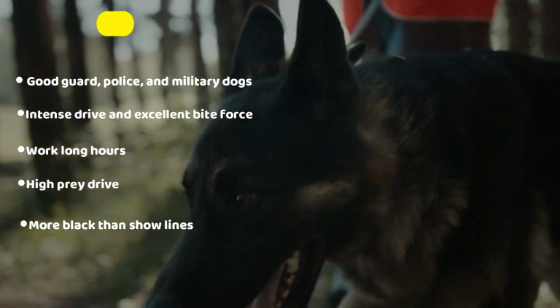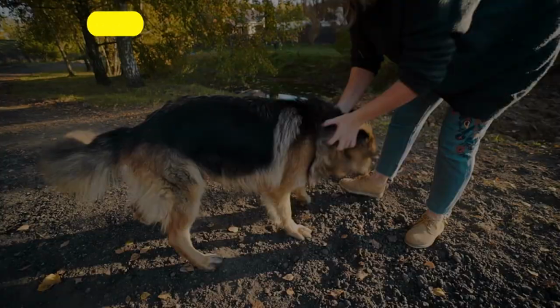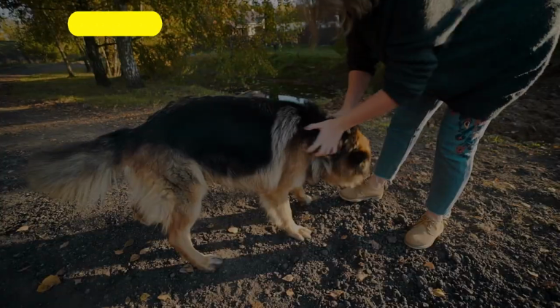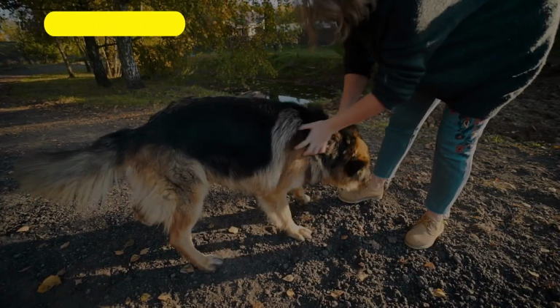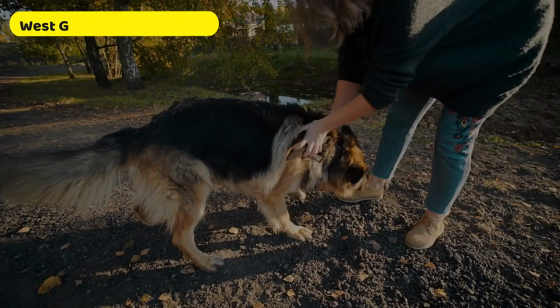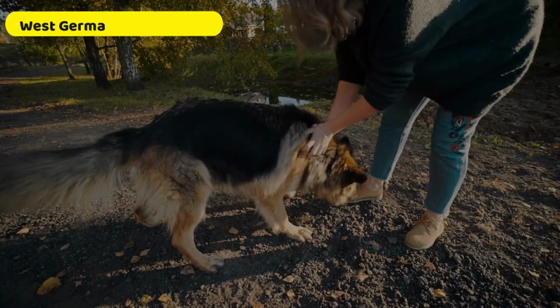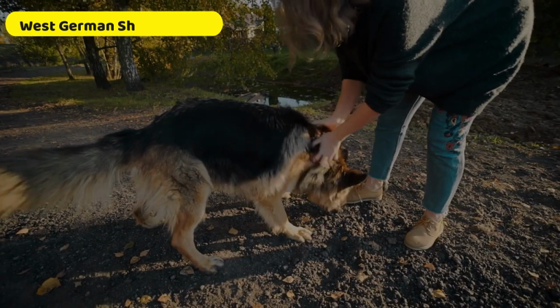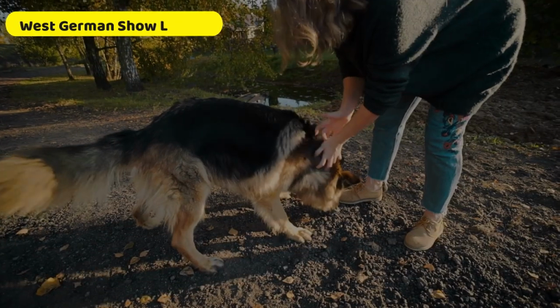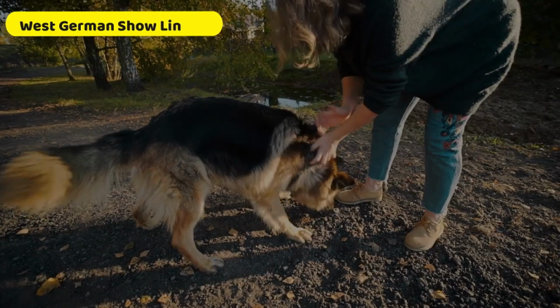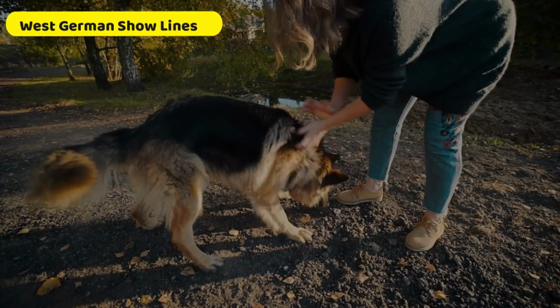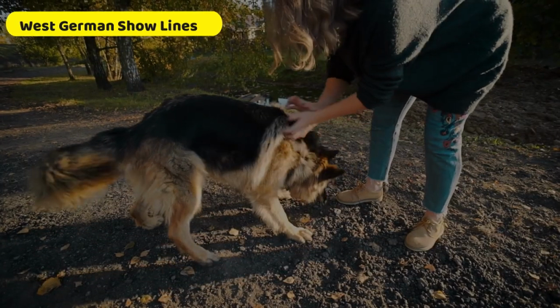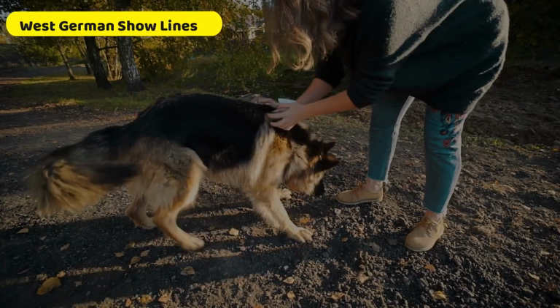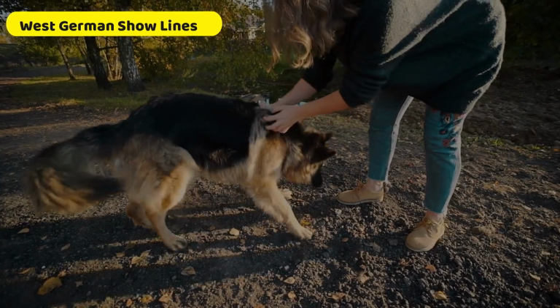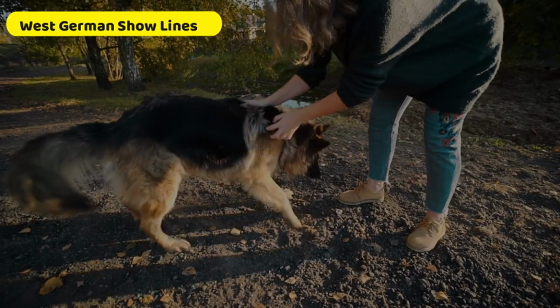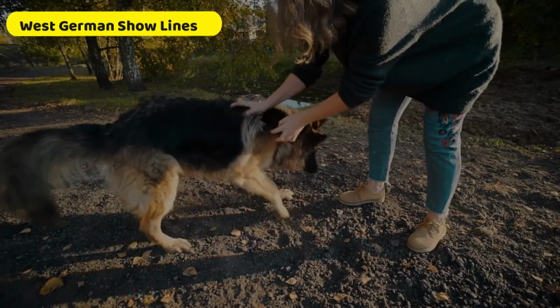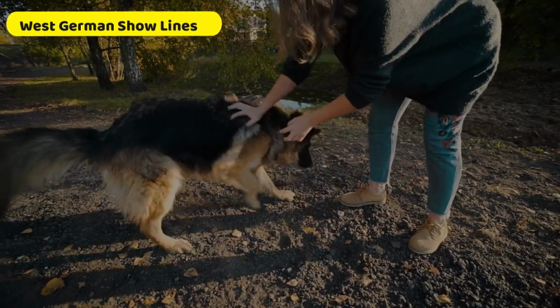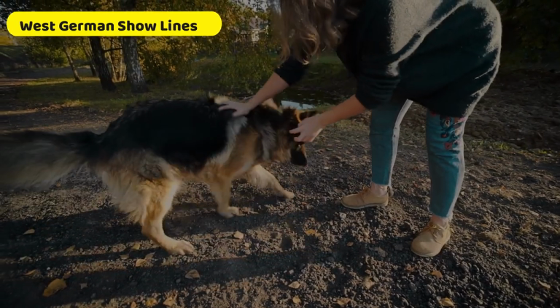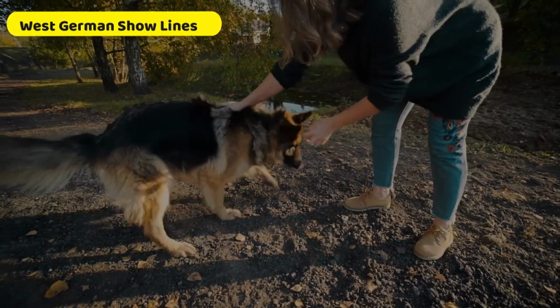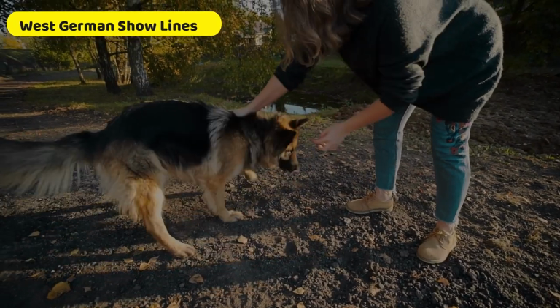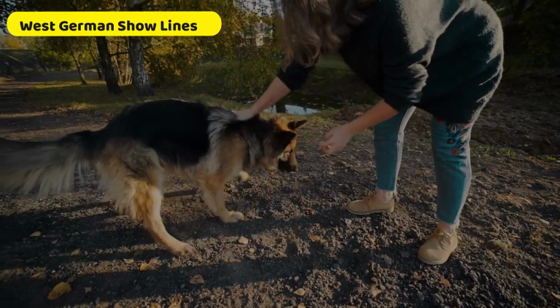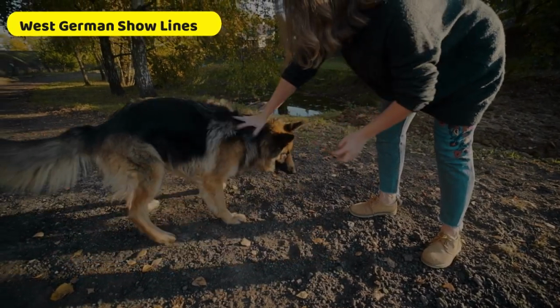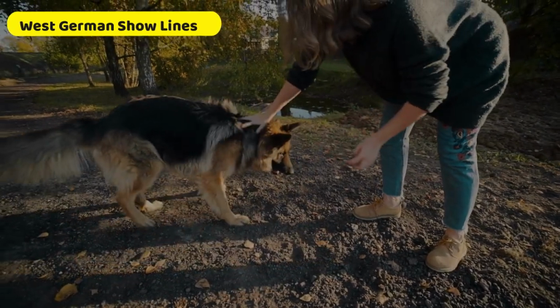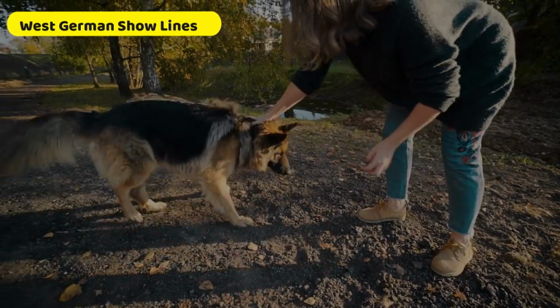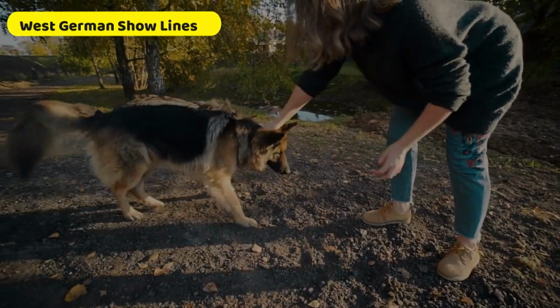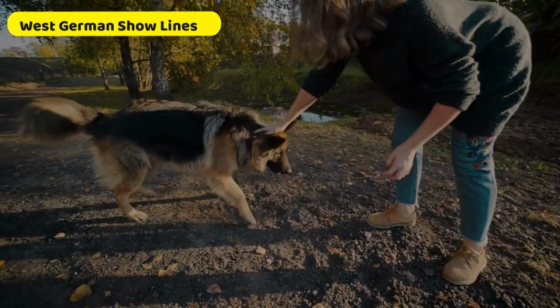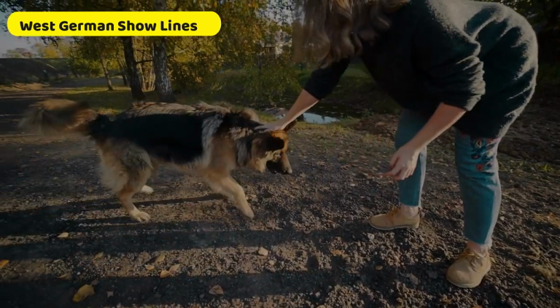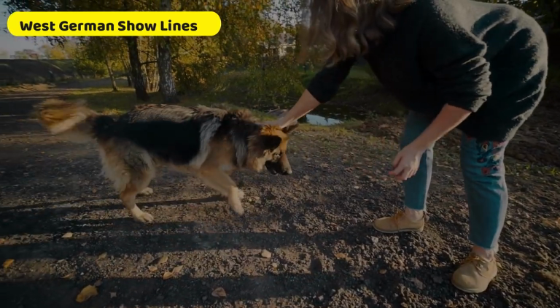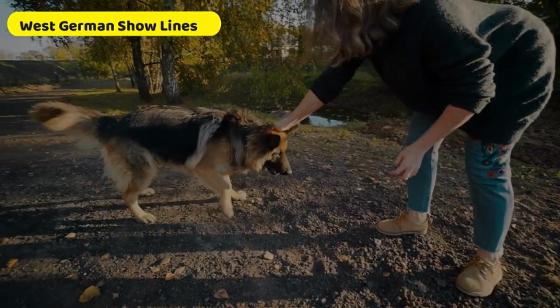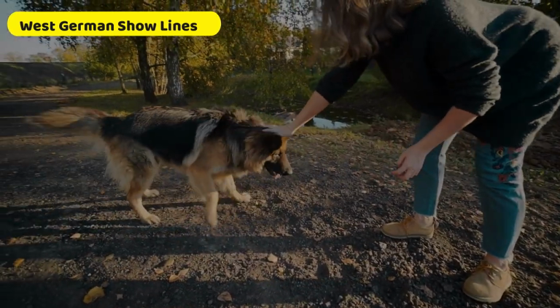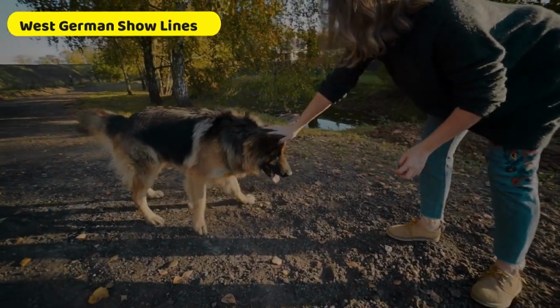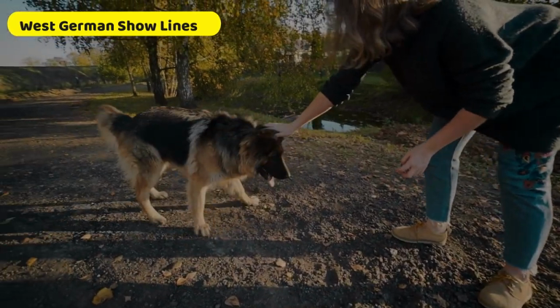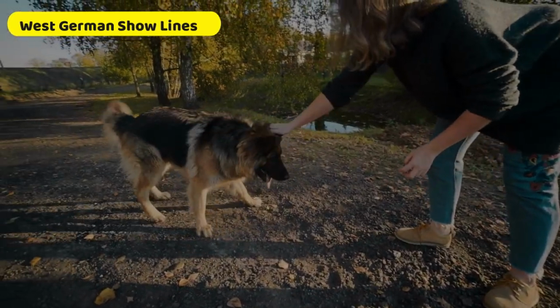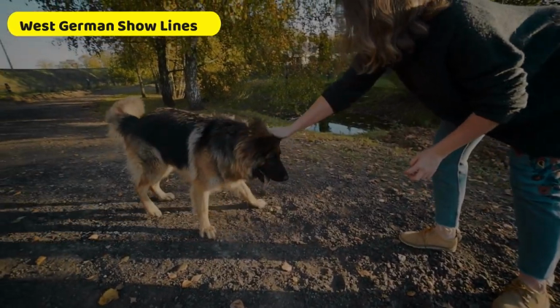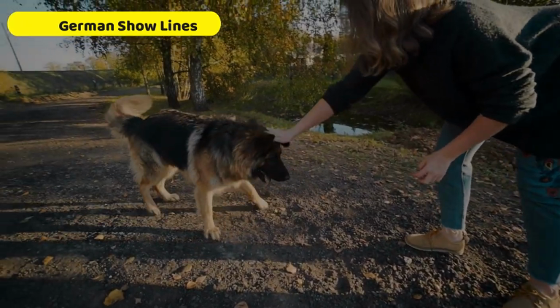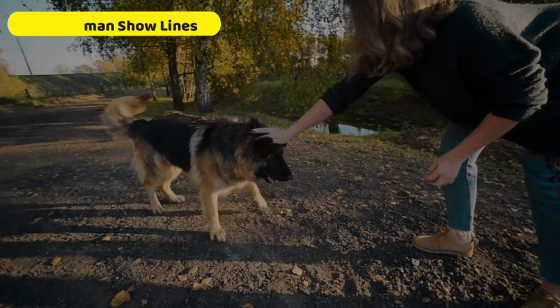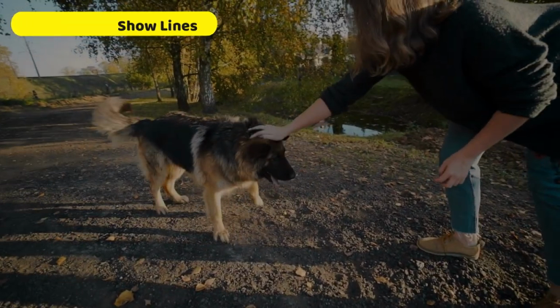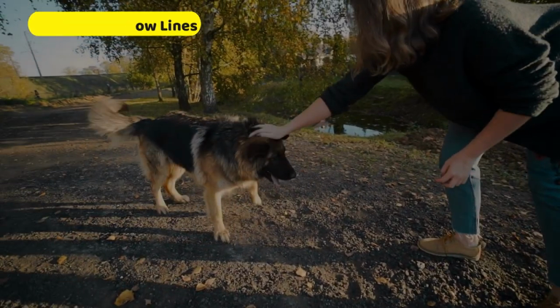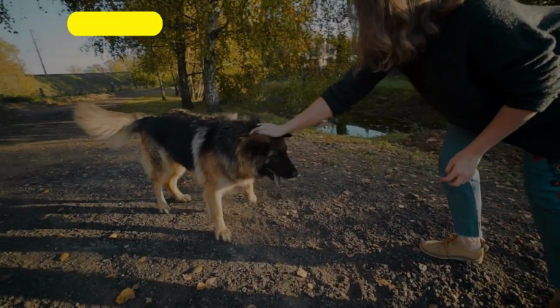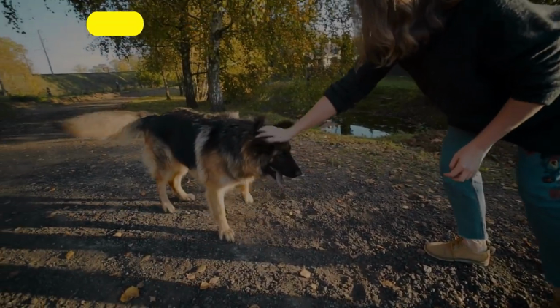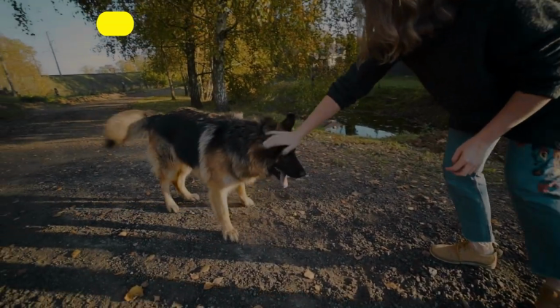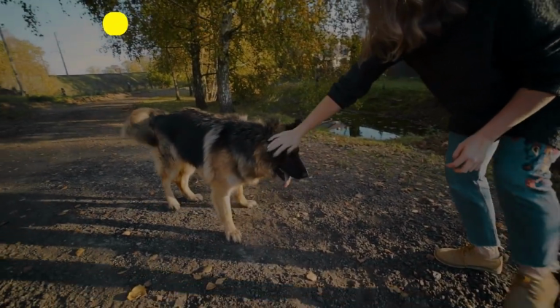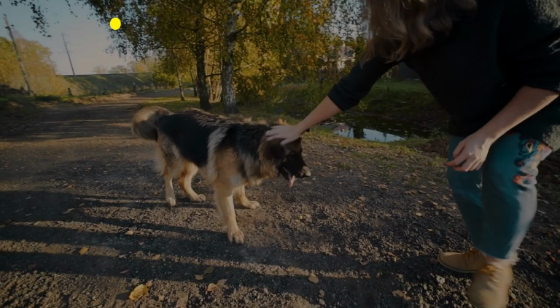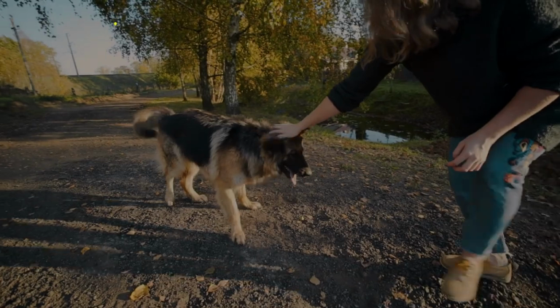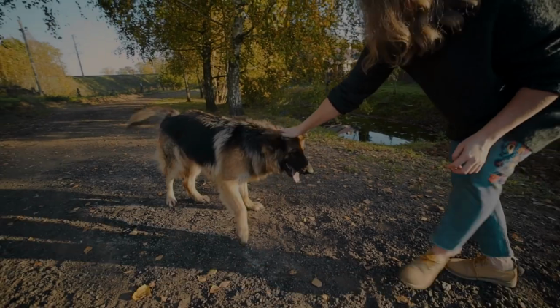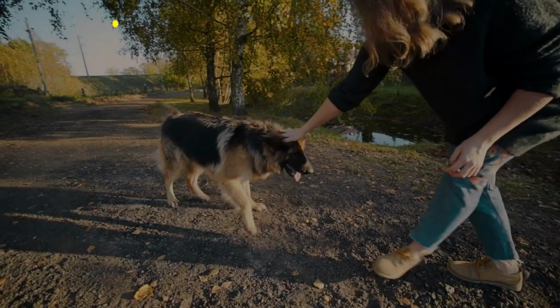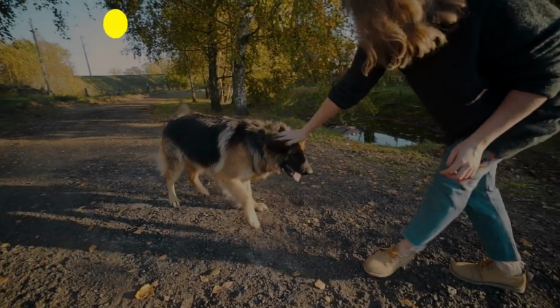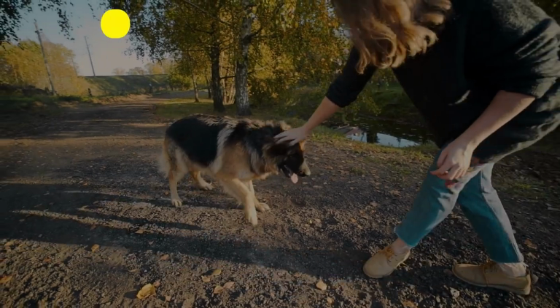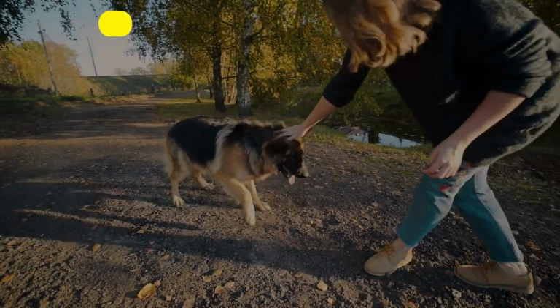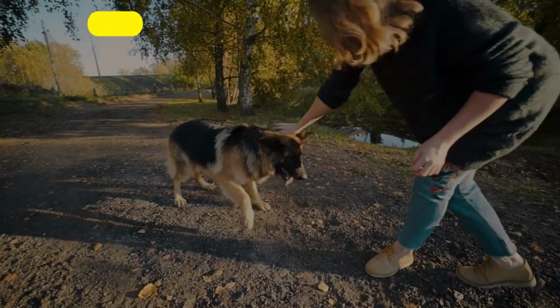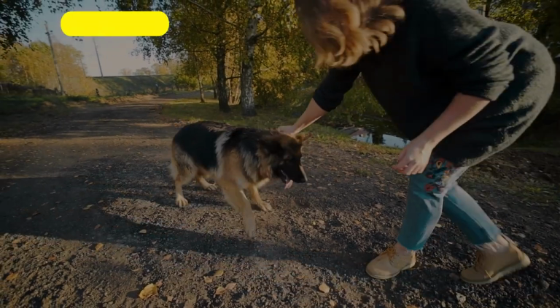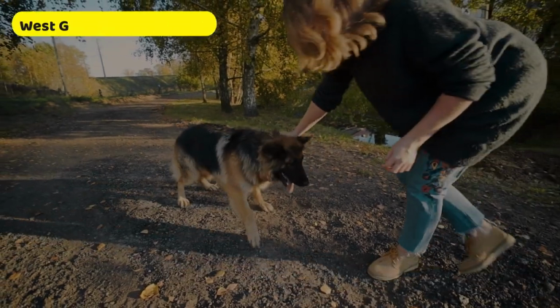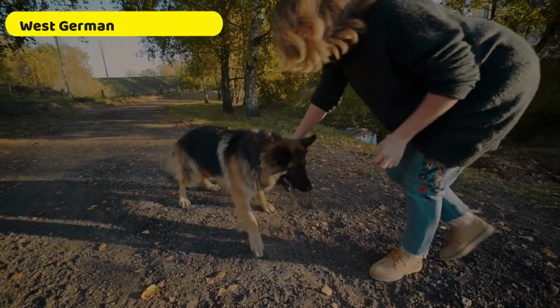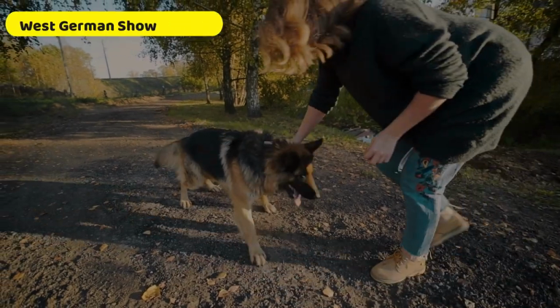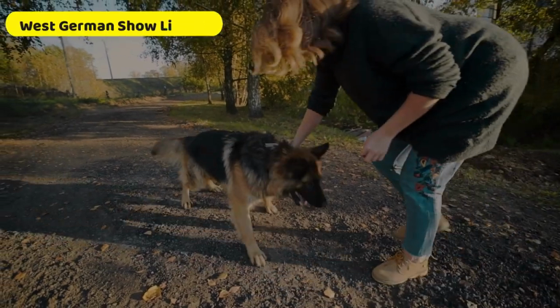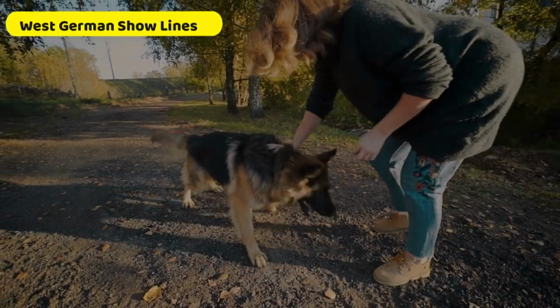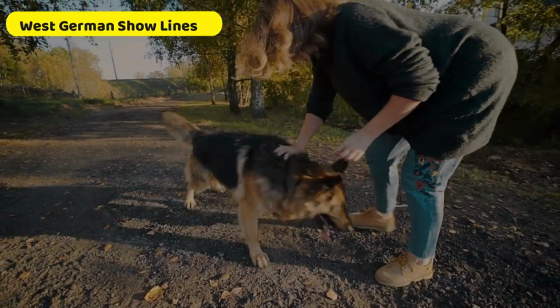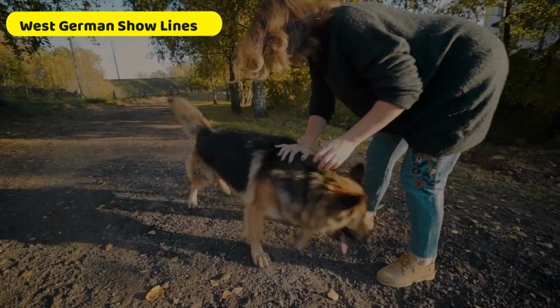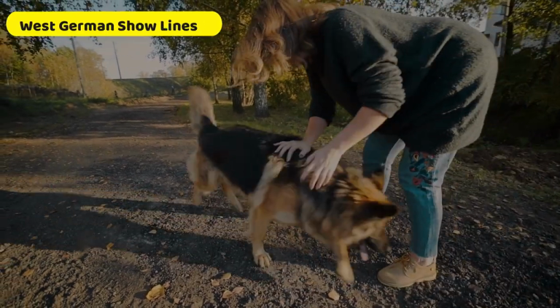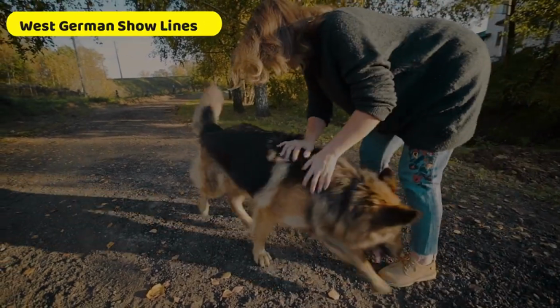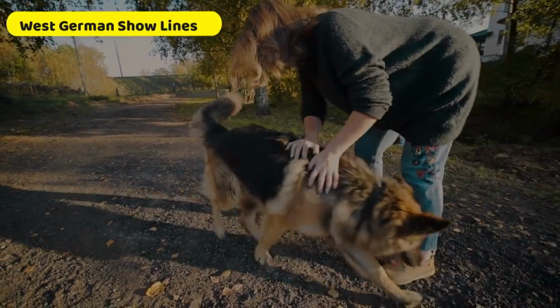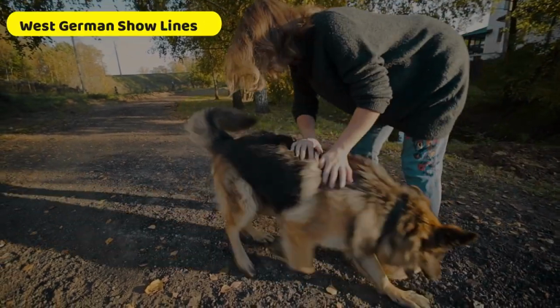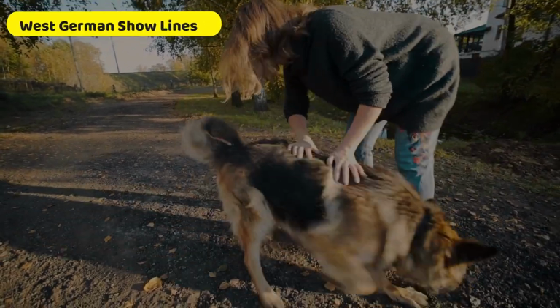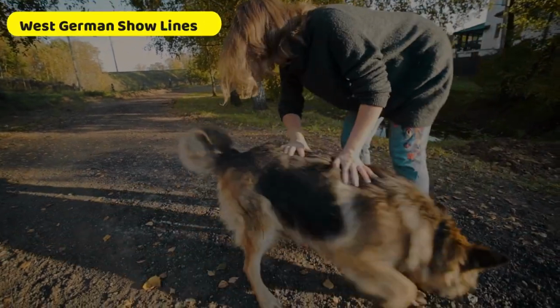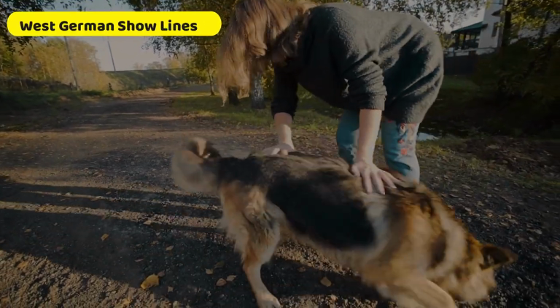West German show lines are typically black and red and have highly angulated rear limbs, but also have steady temperaments.